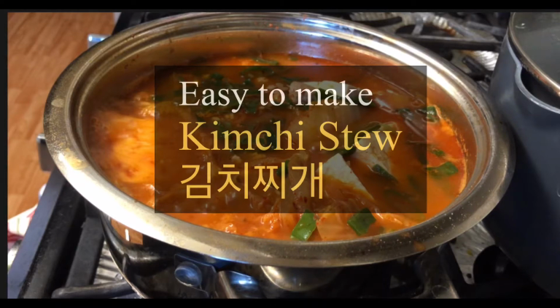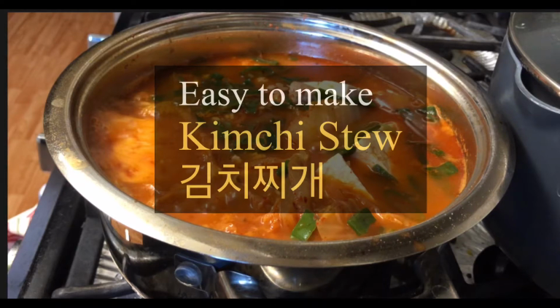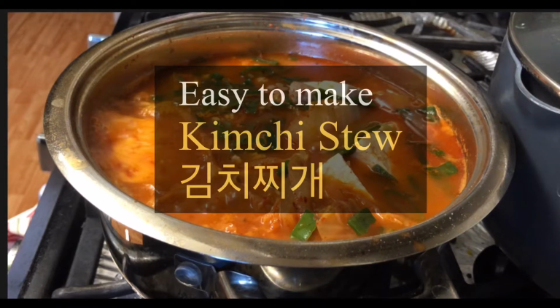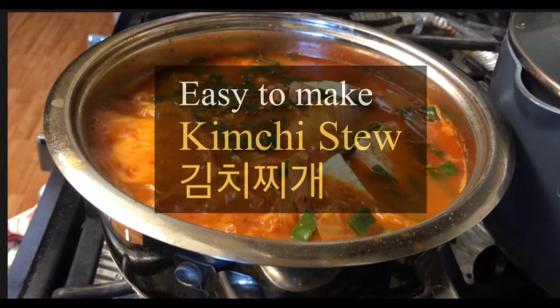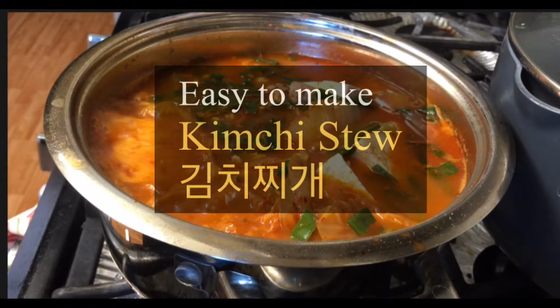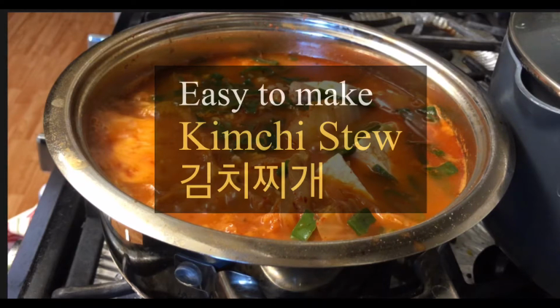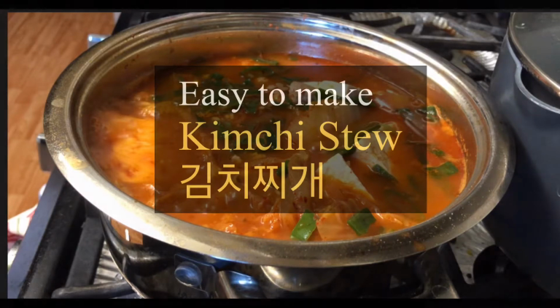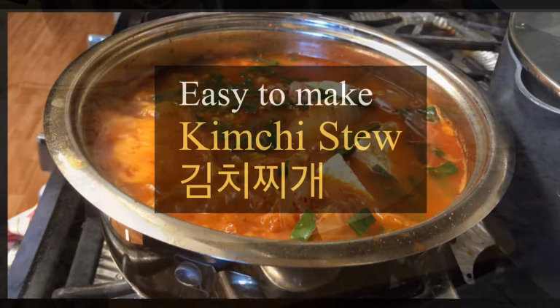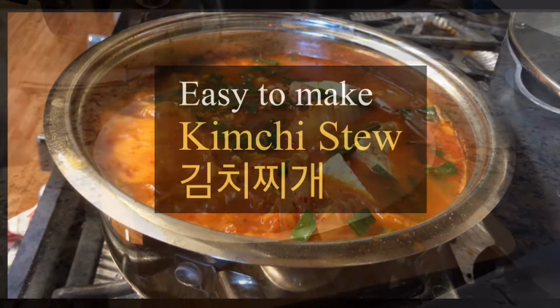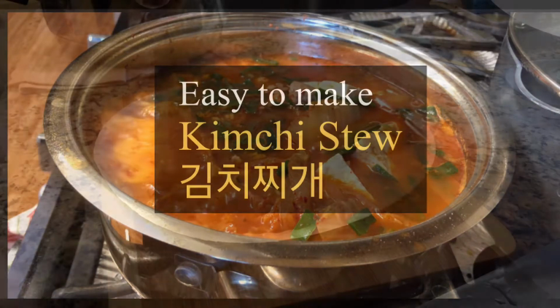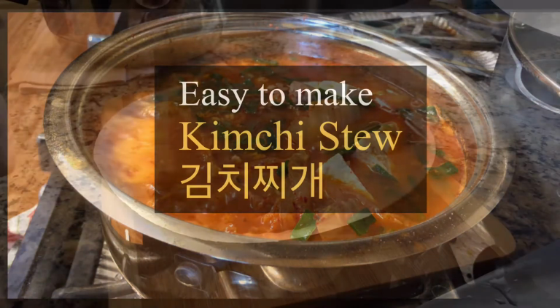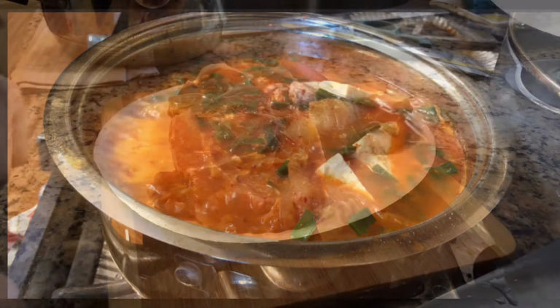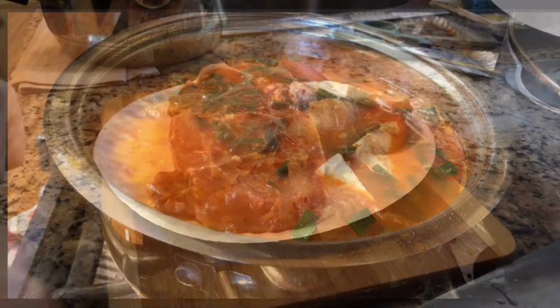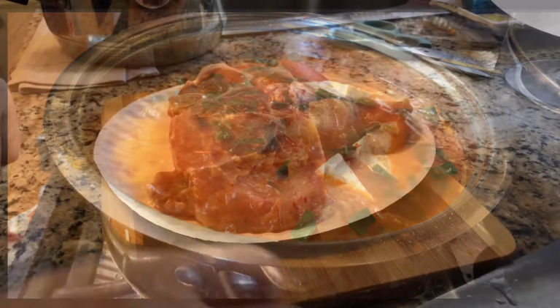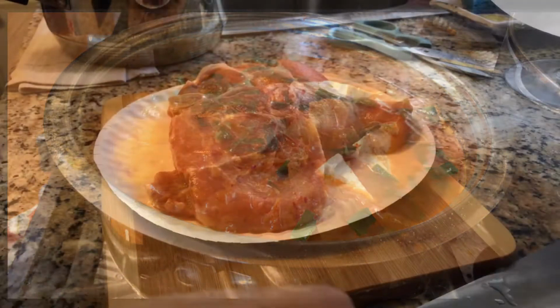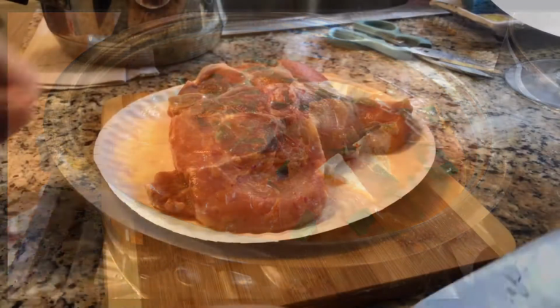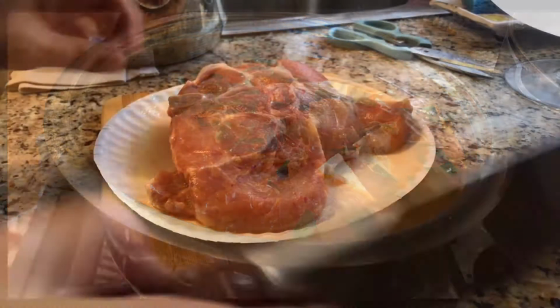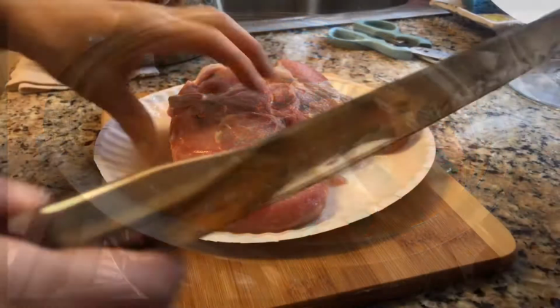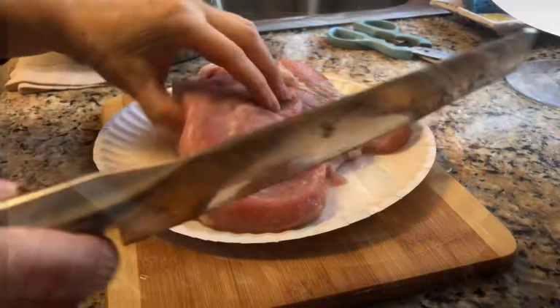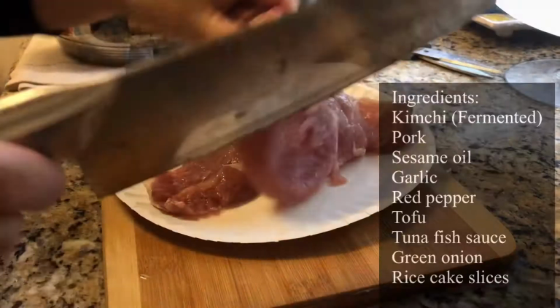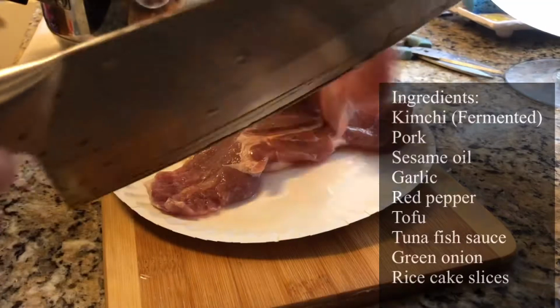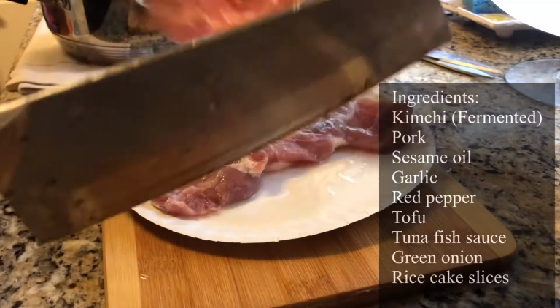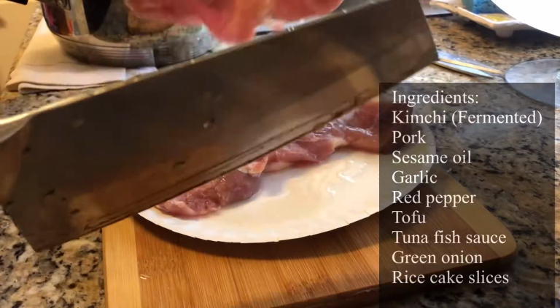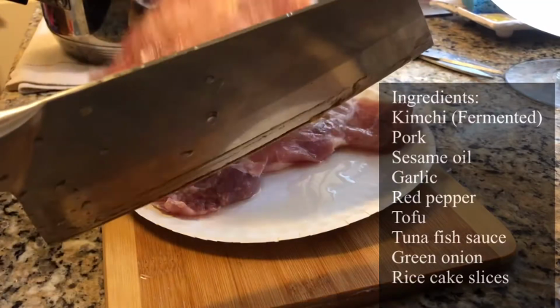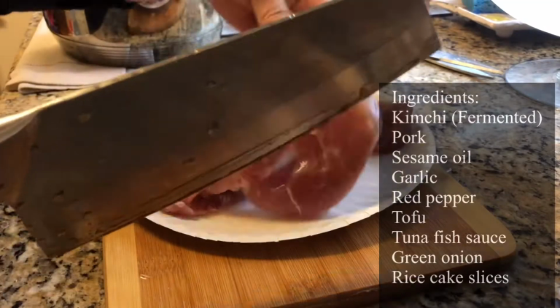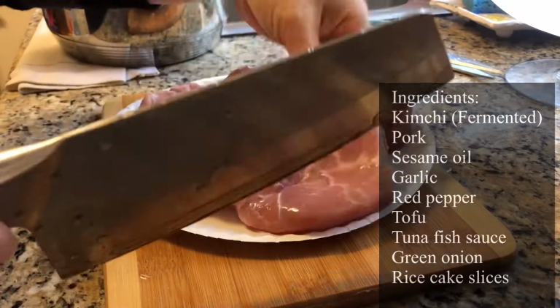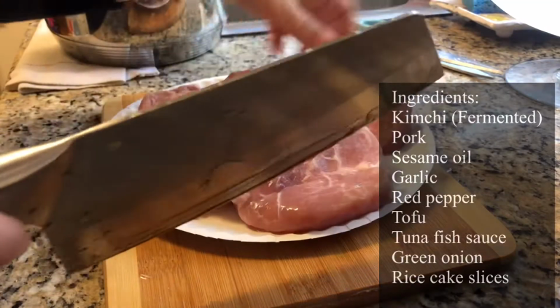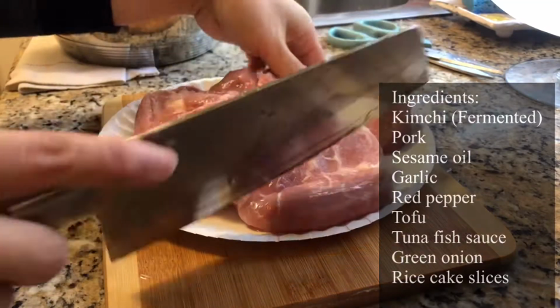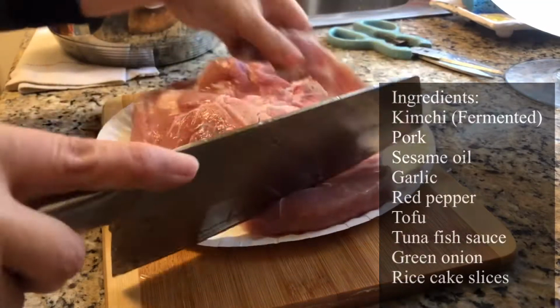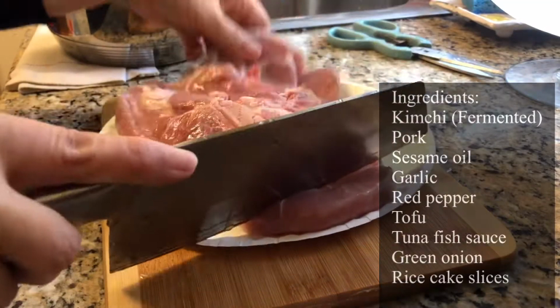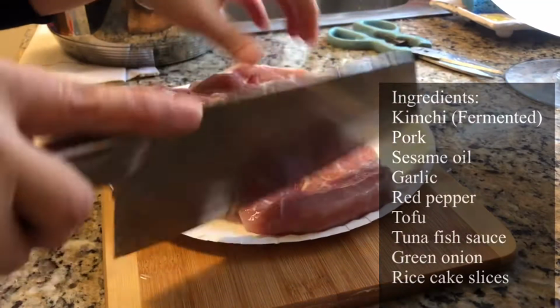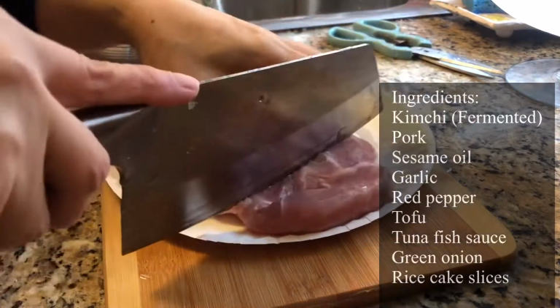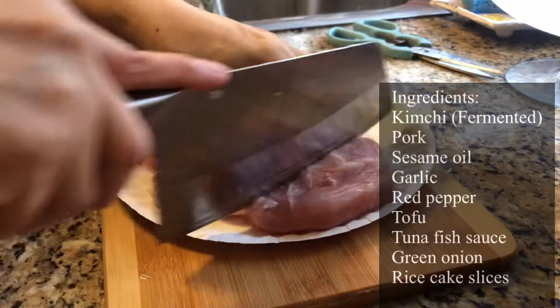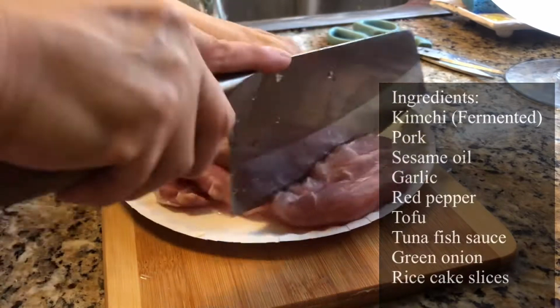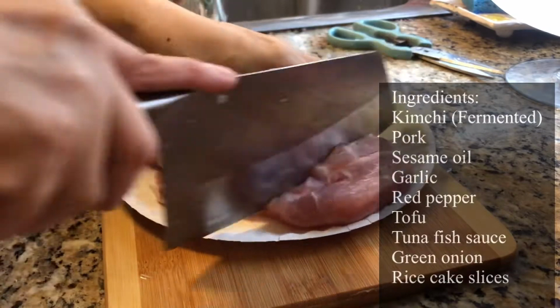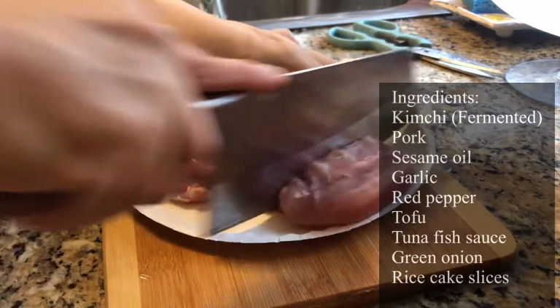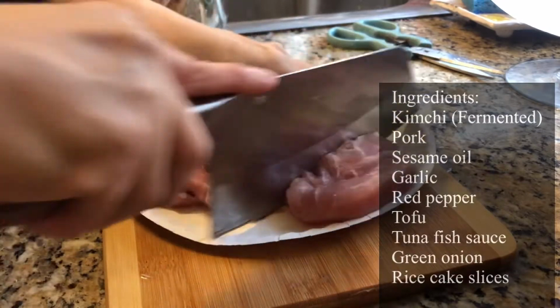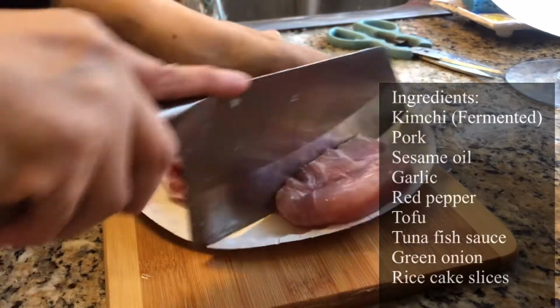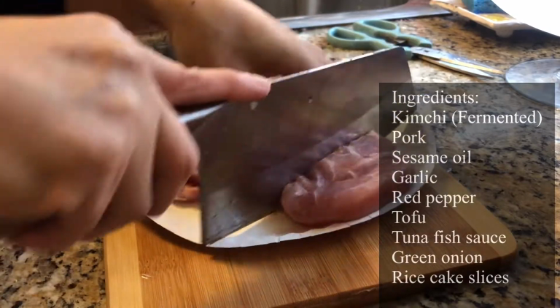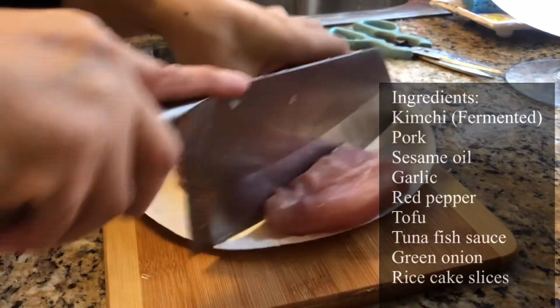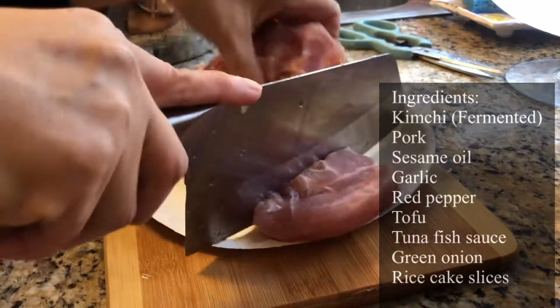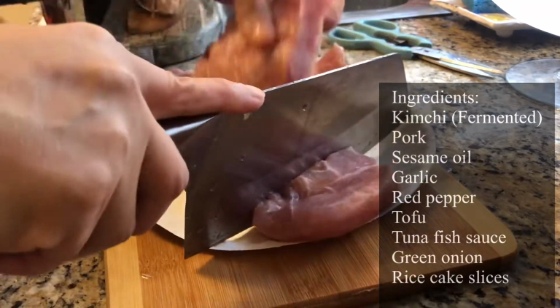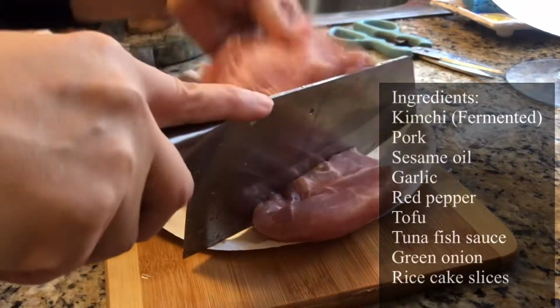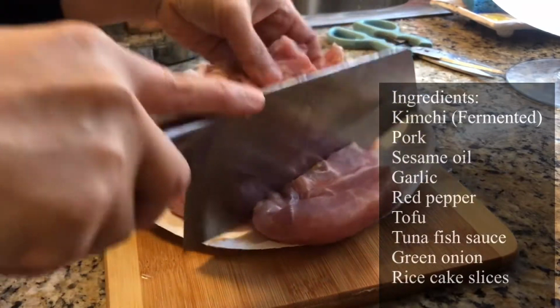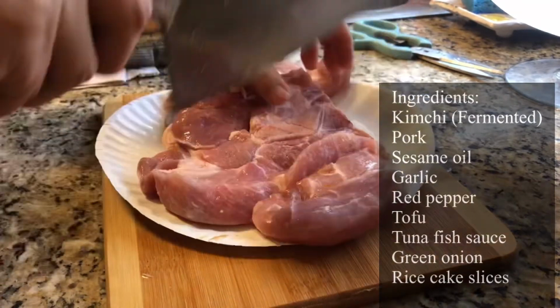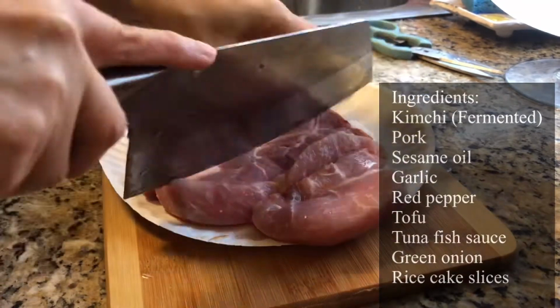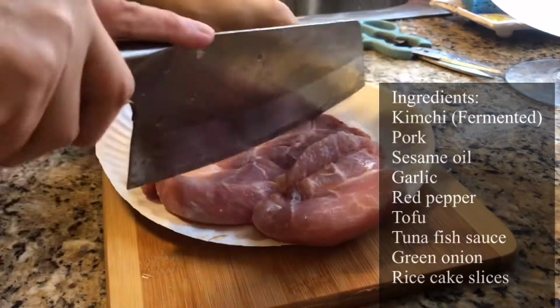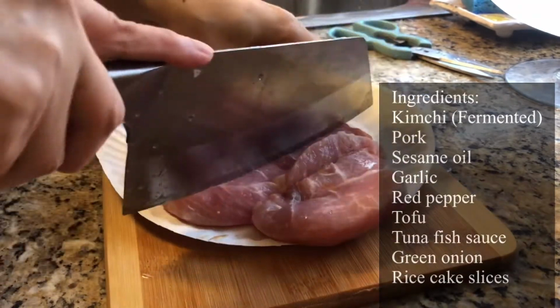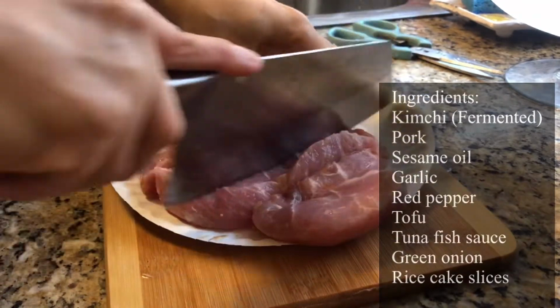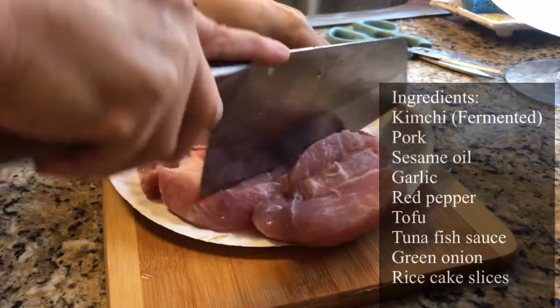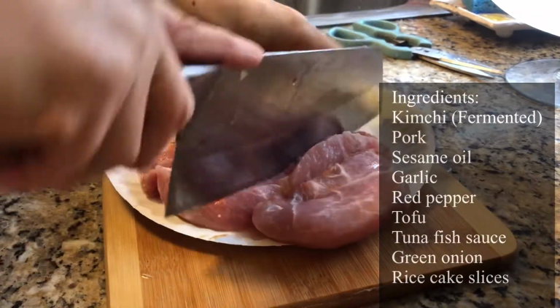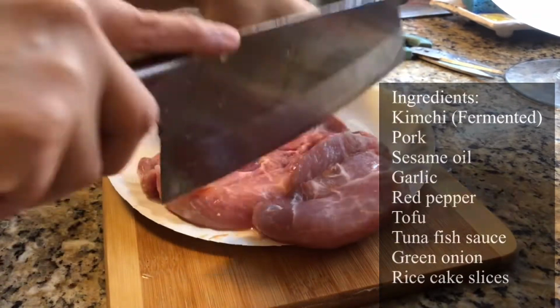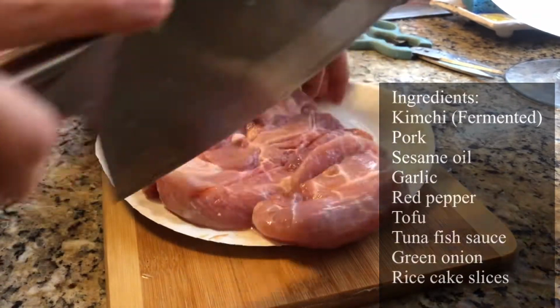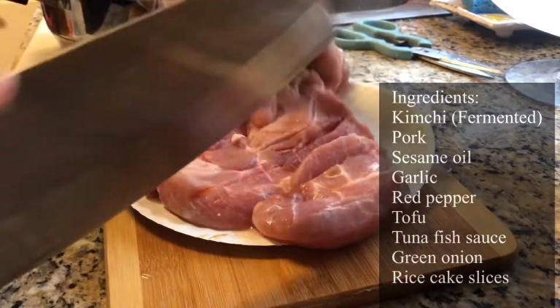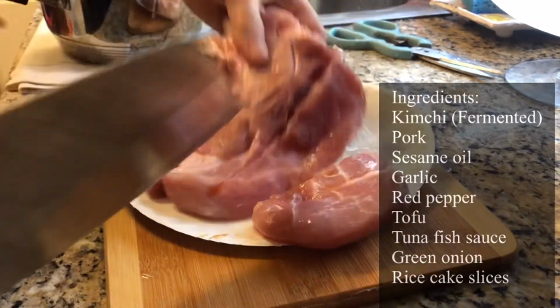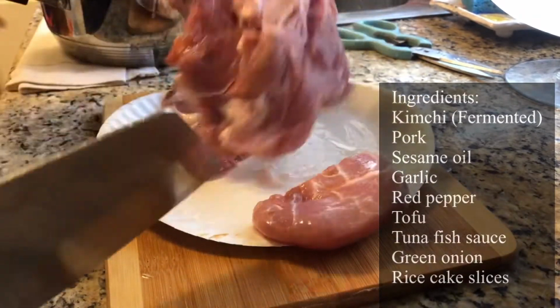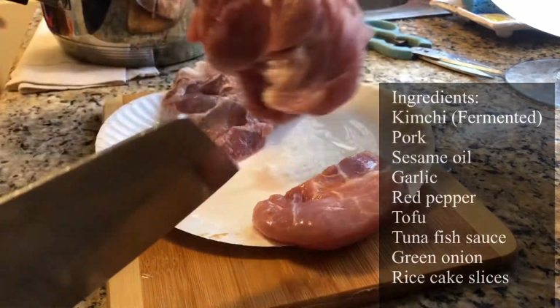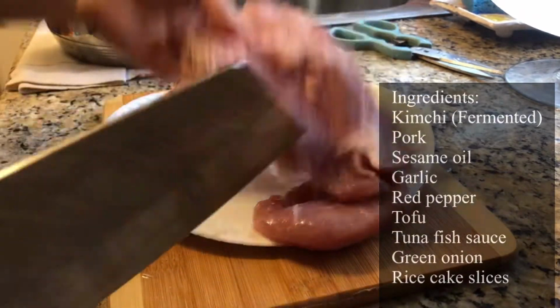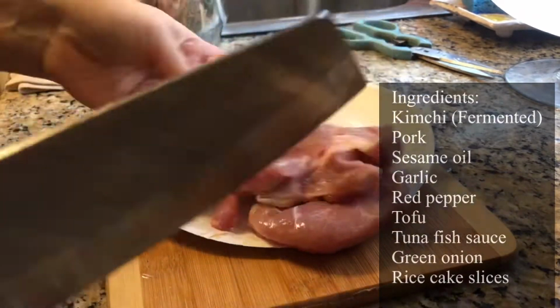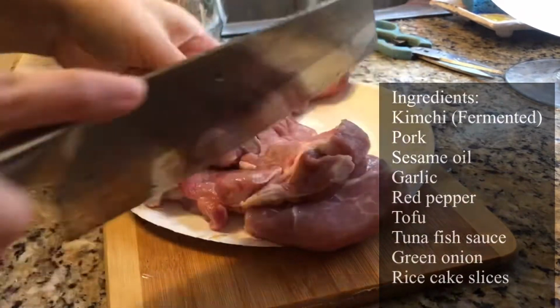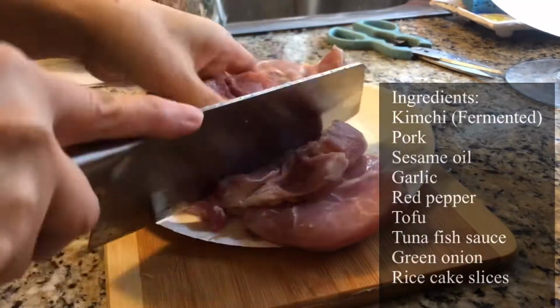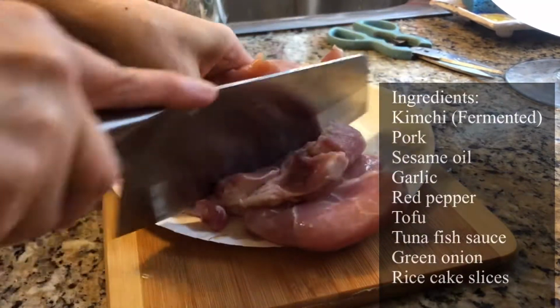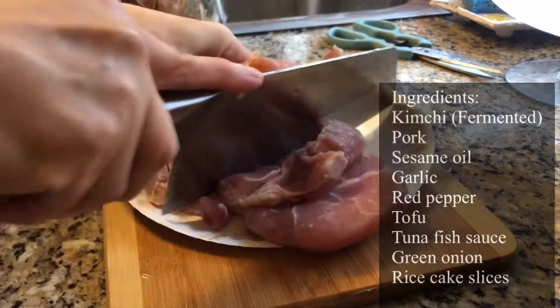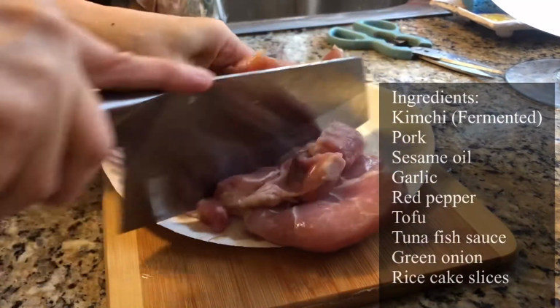Hi! Today I'm going to show you how to make kimchi jjigae. Ta-da! I mean, who would not like kimchi jjigae, right?